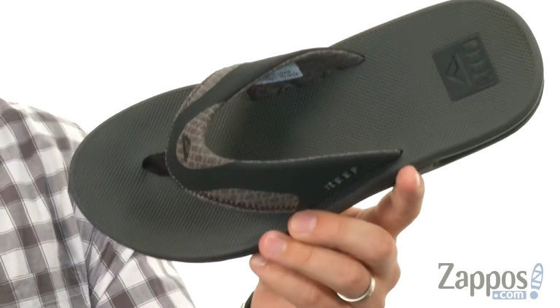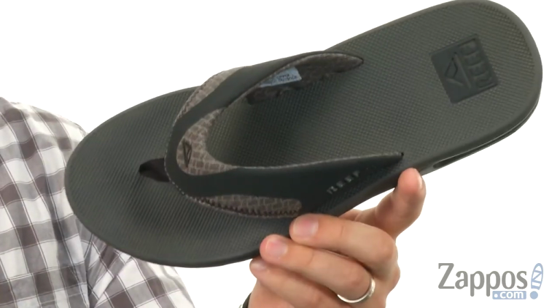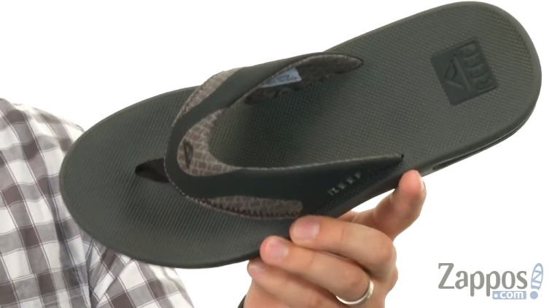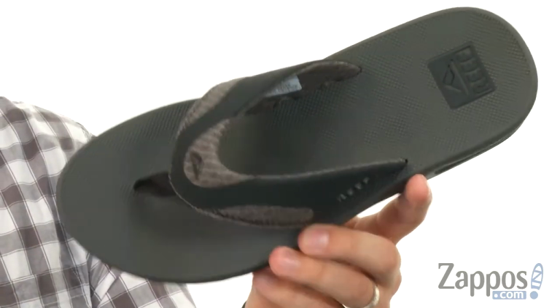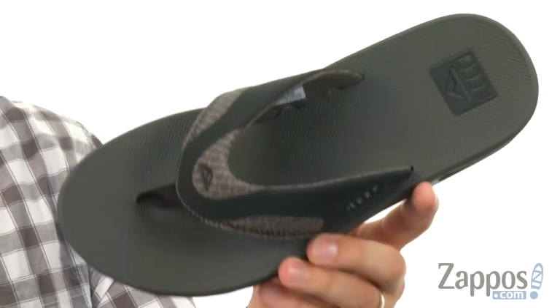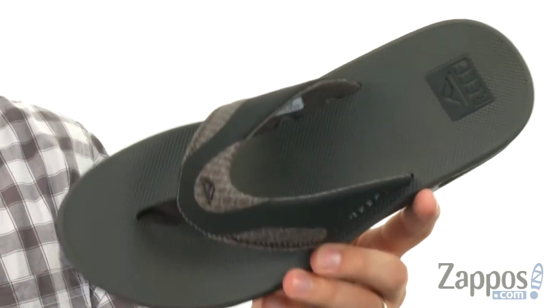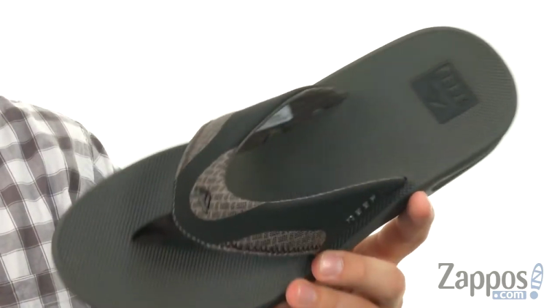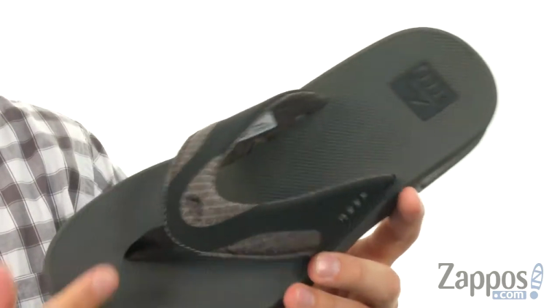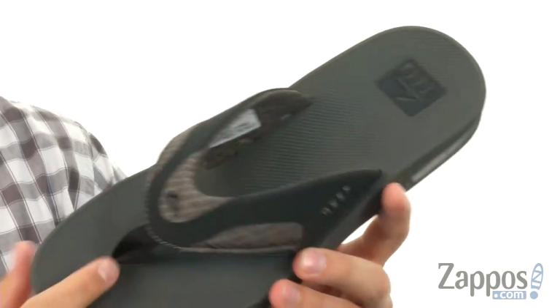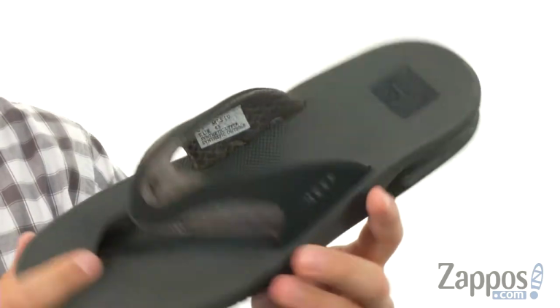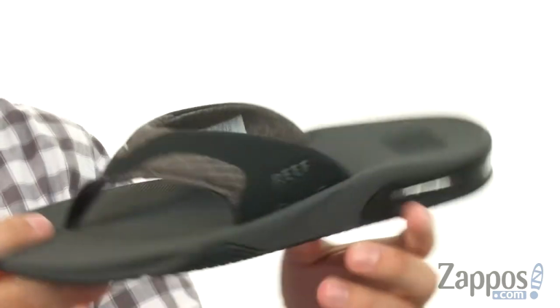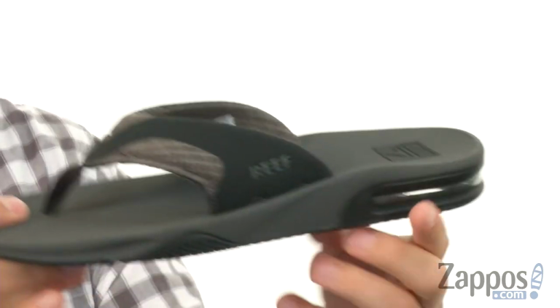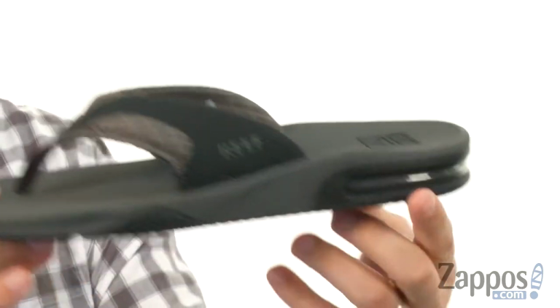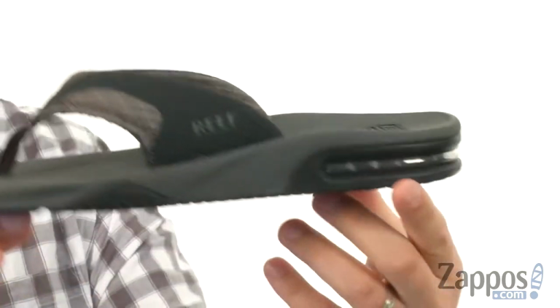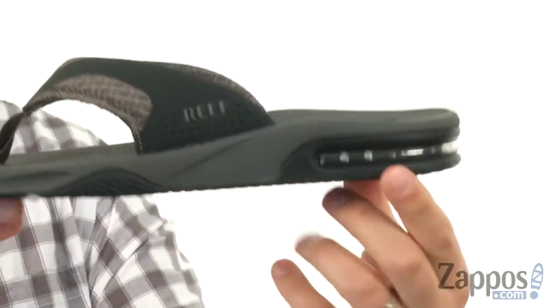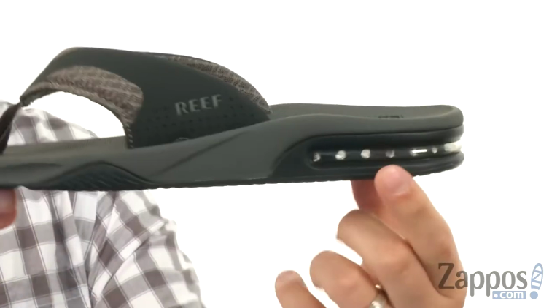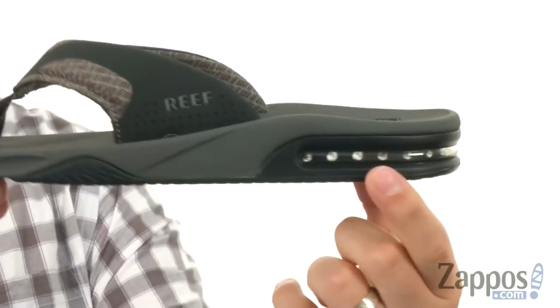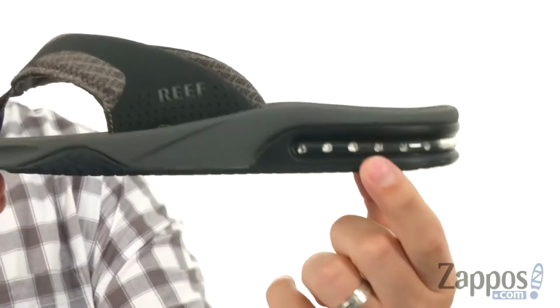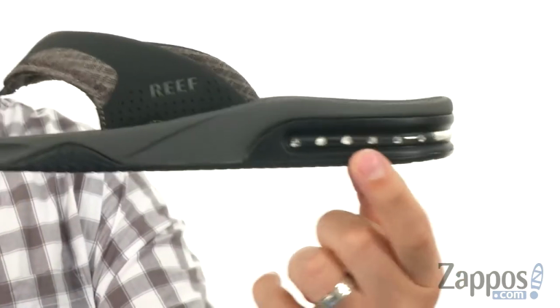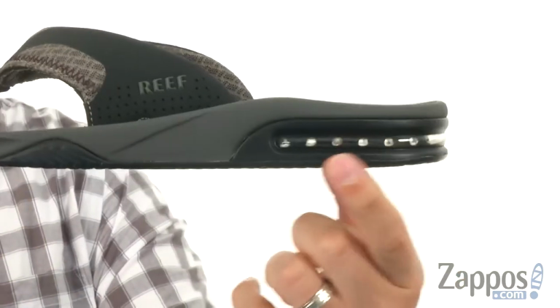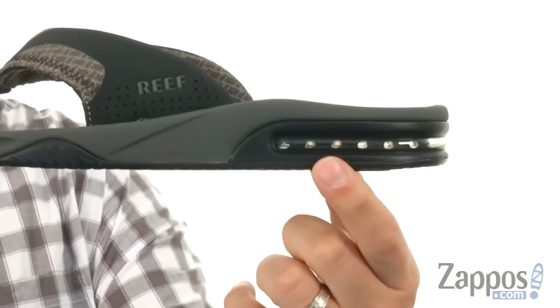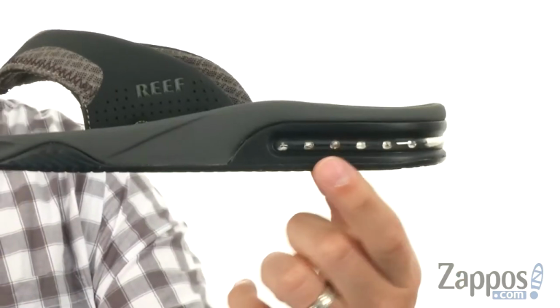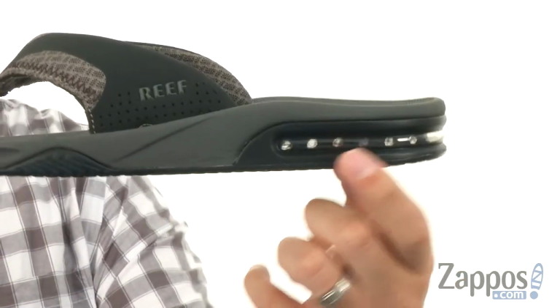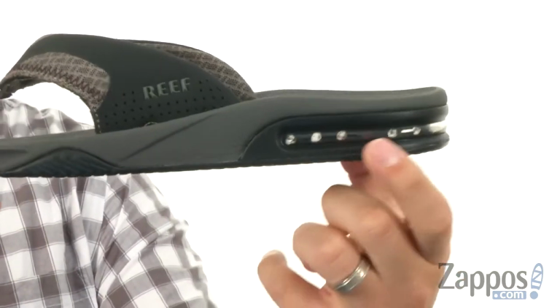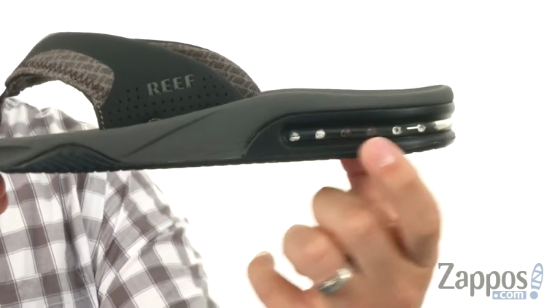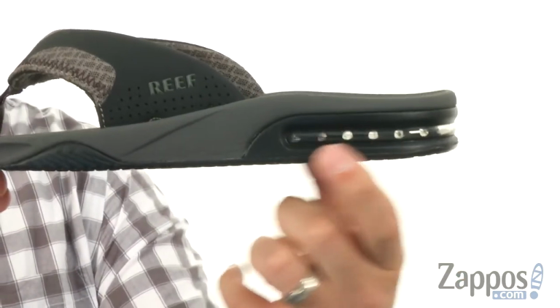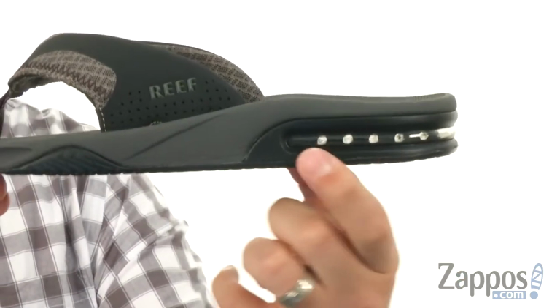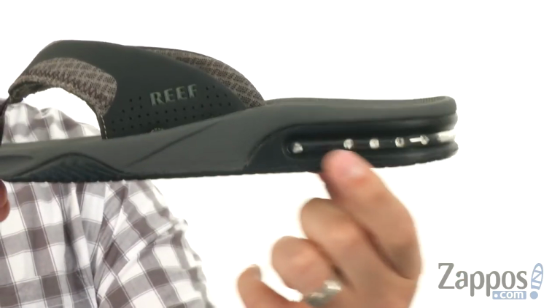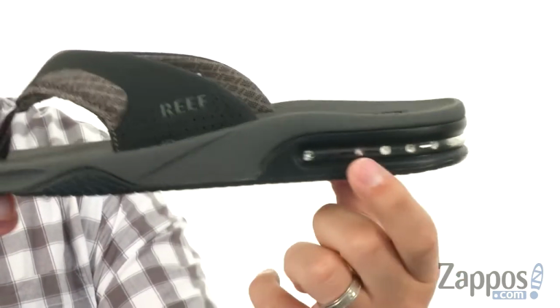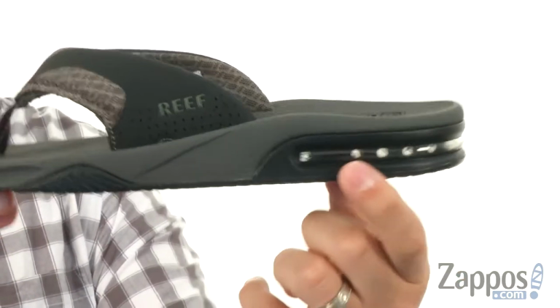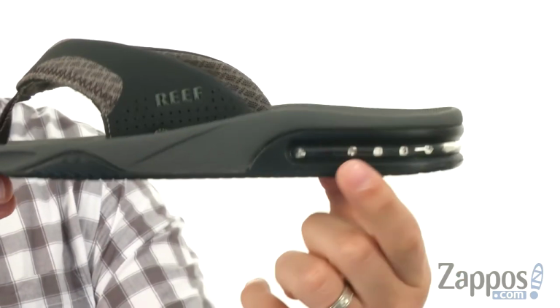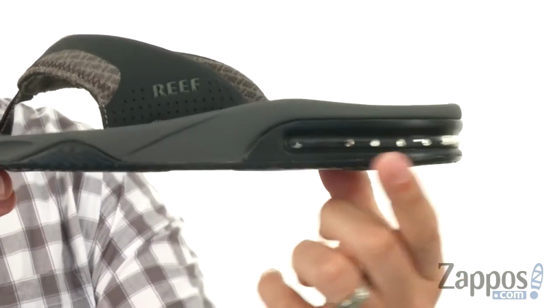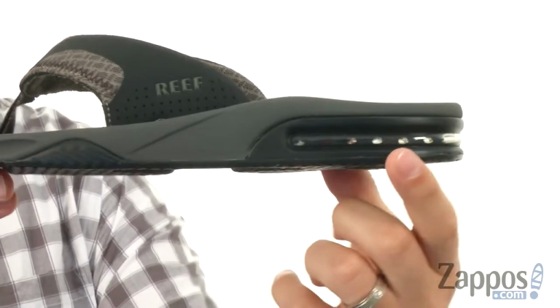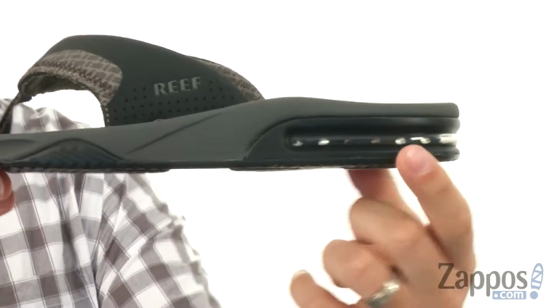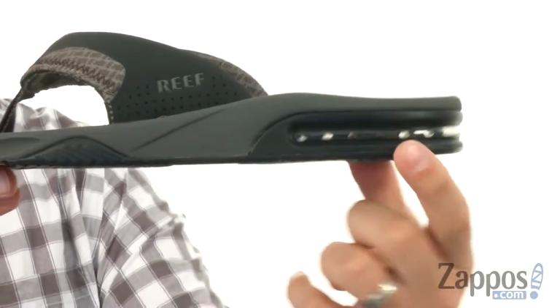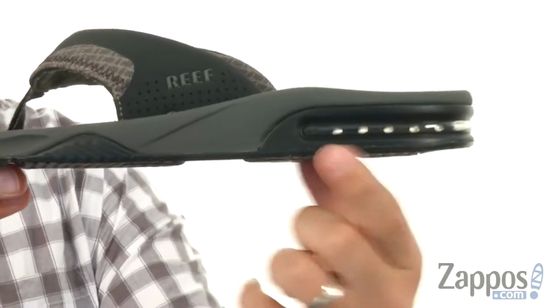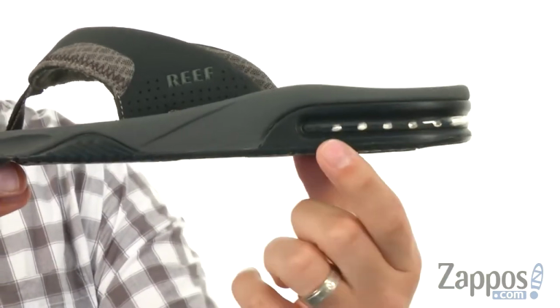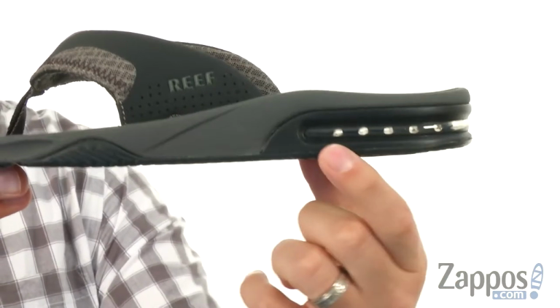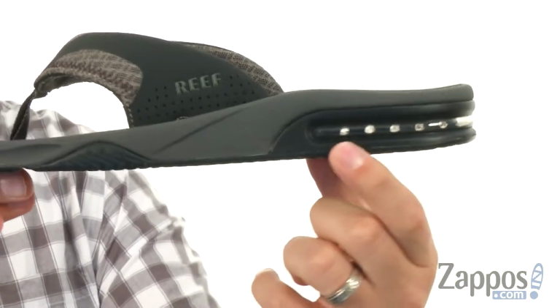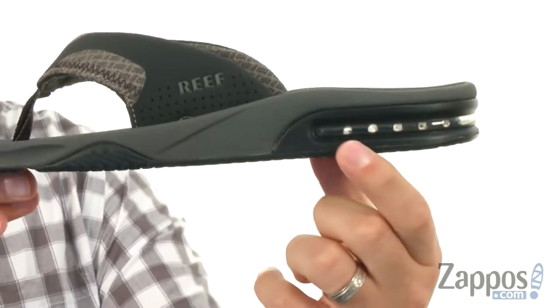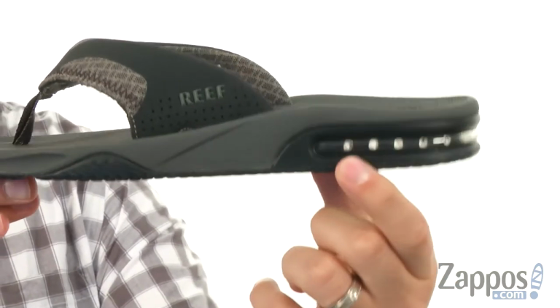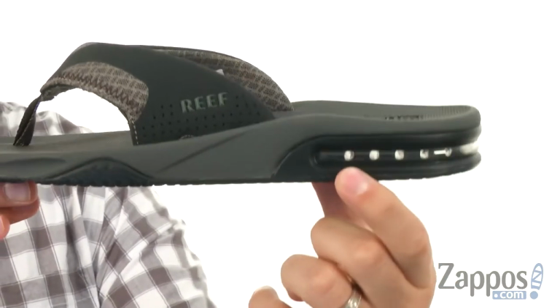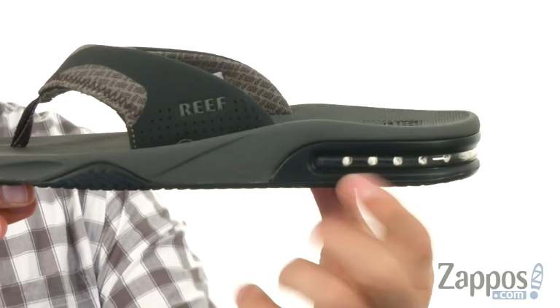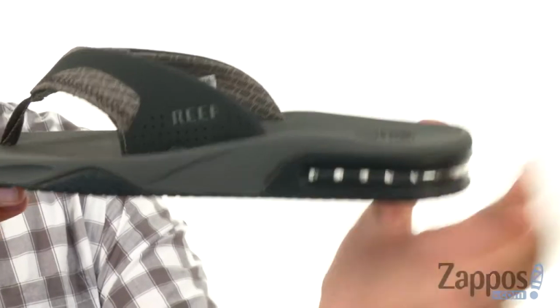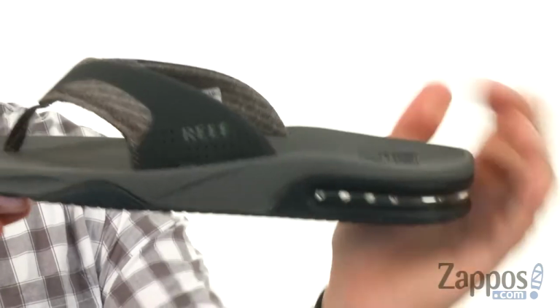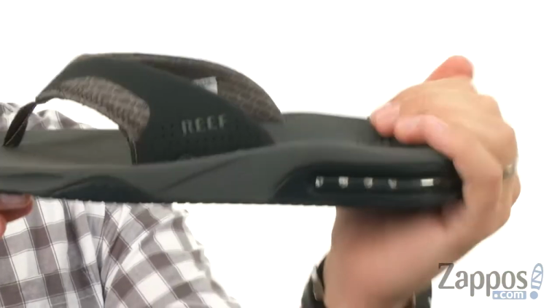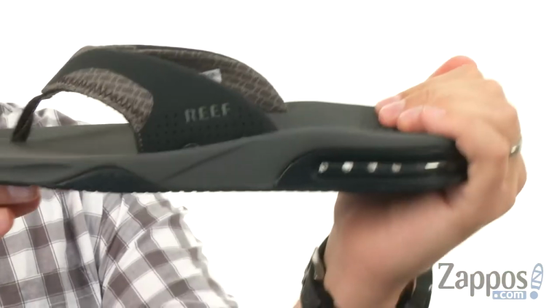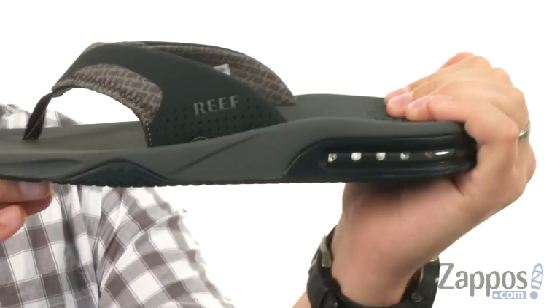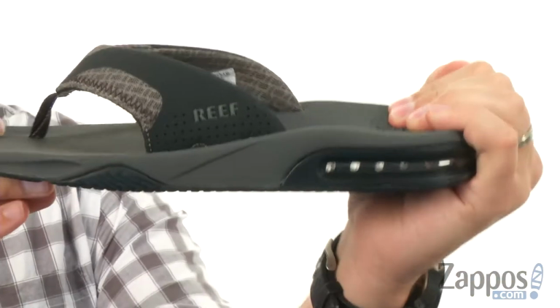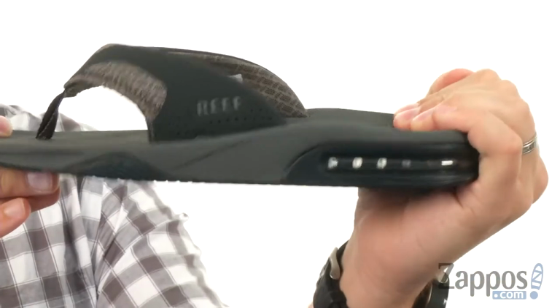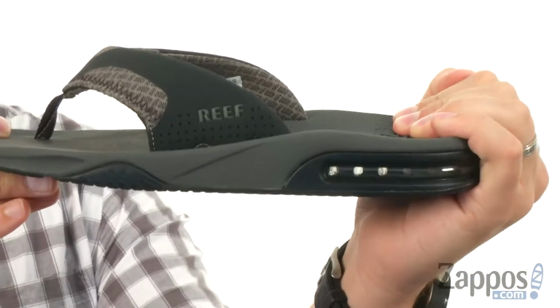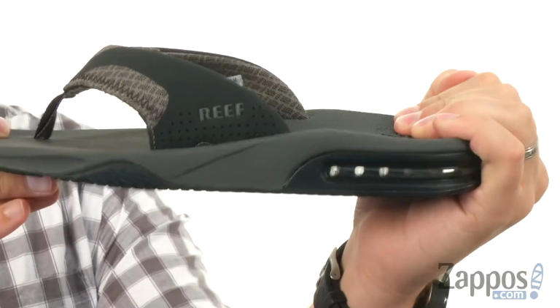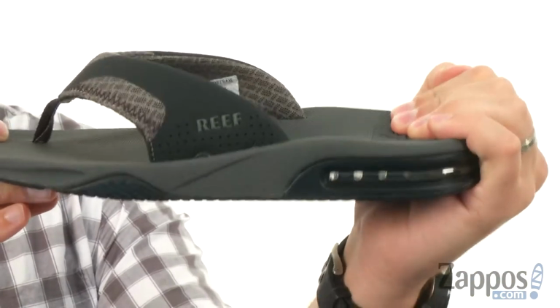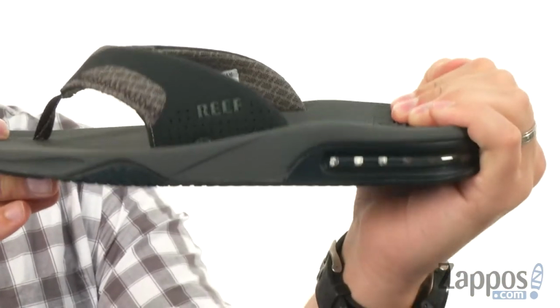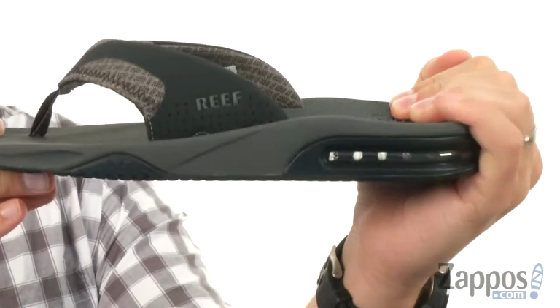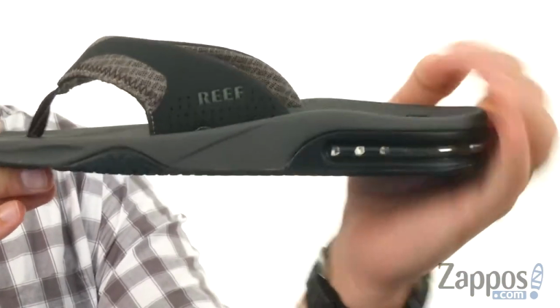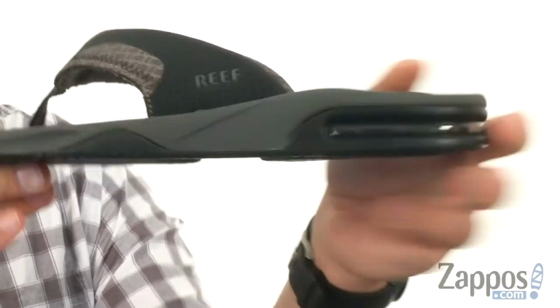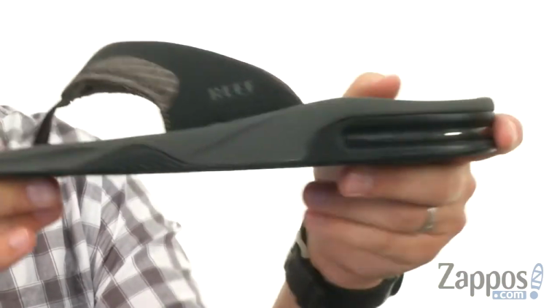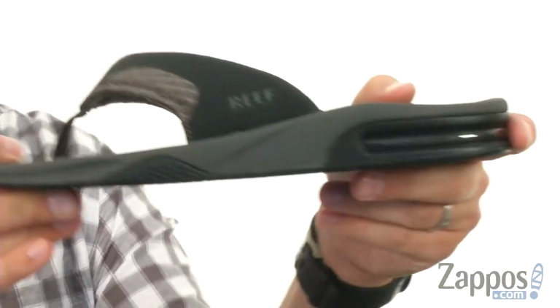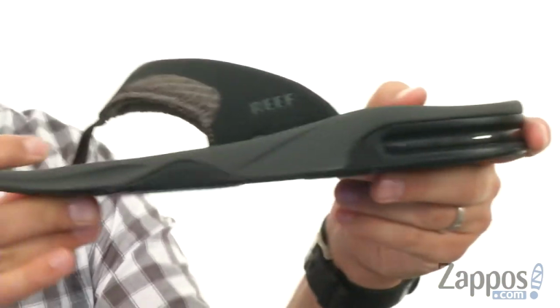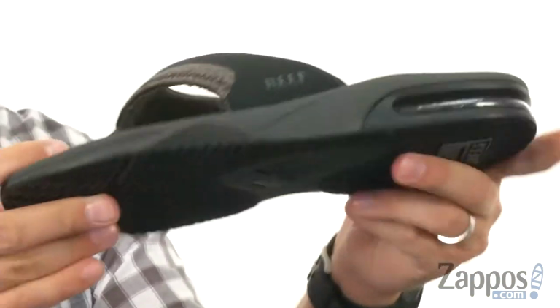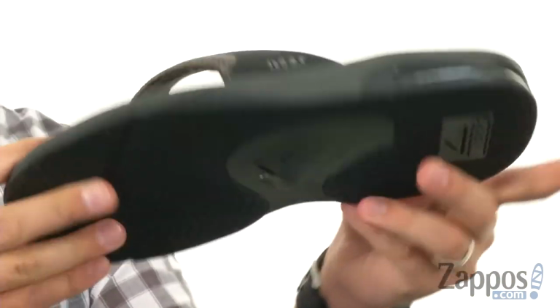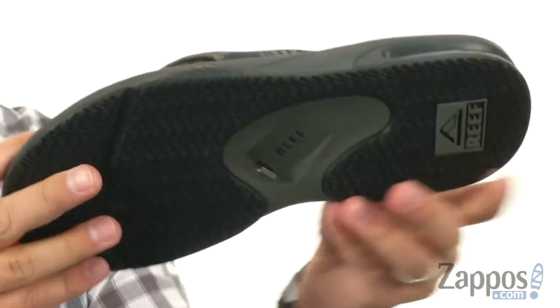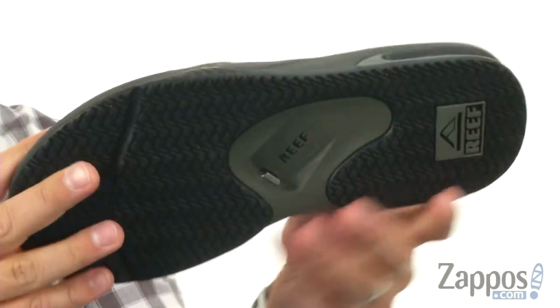So your feet are gonna feel amazing. There's also a little air unit back here in the heel for plenty of shock absorption and comfort.